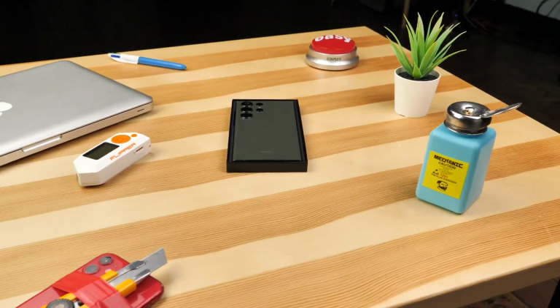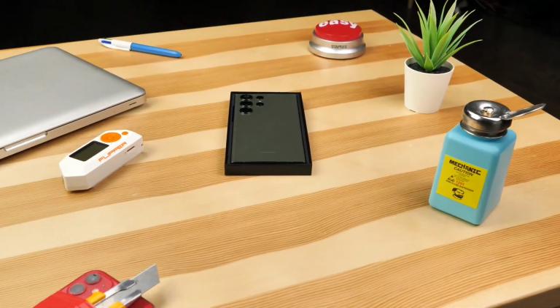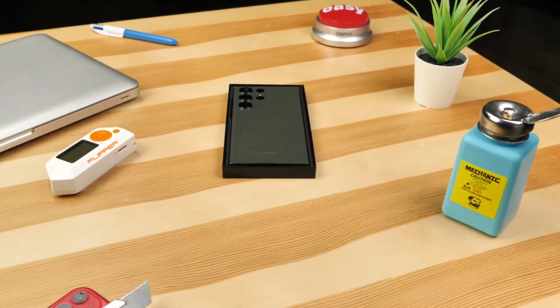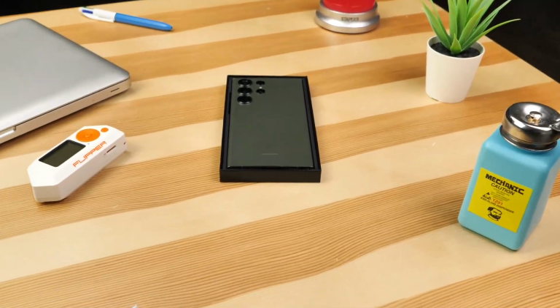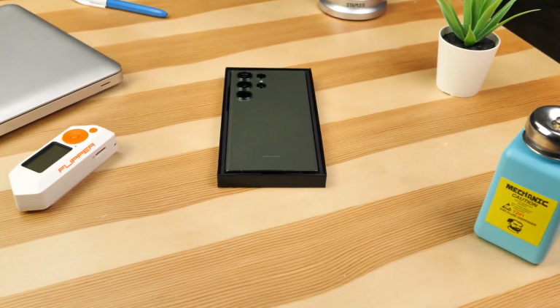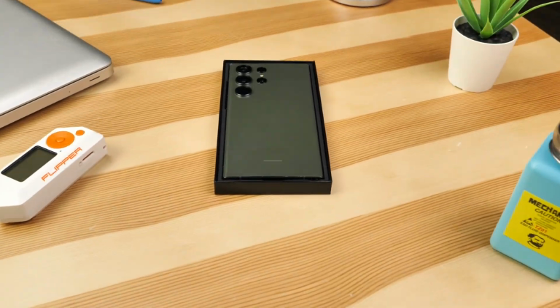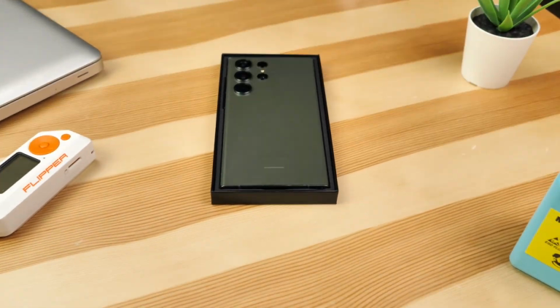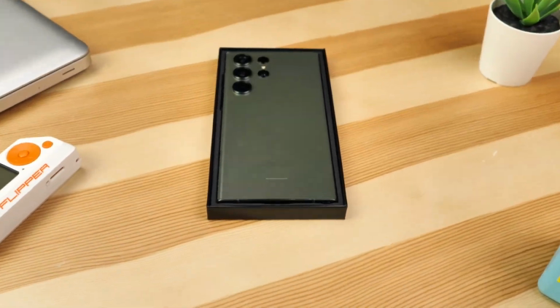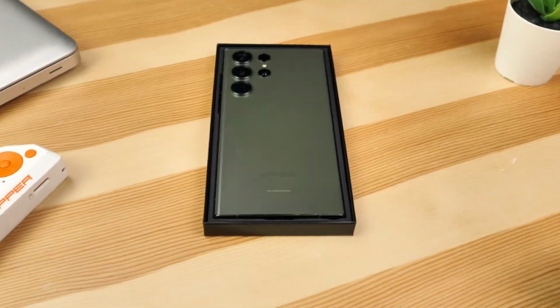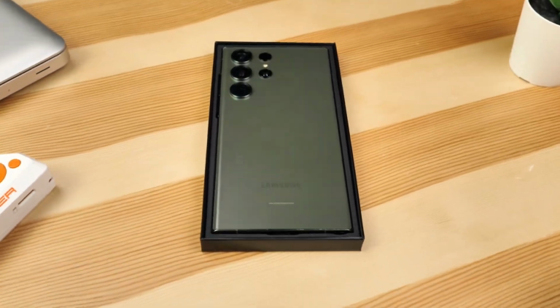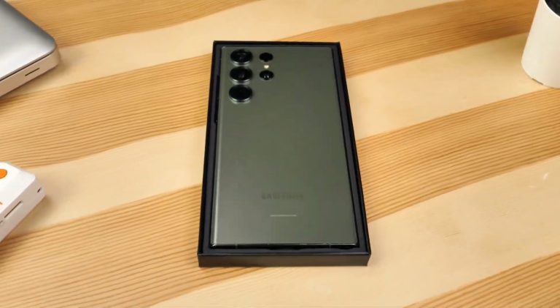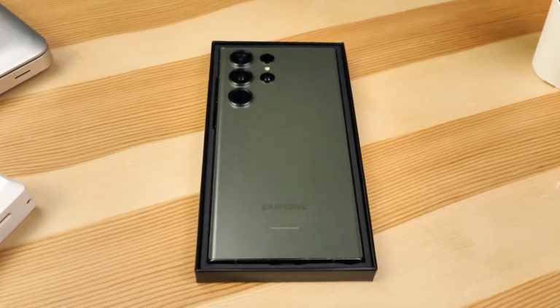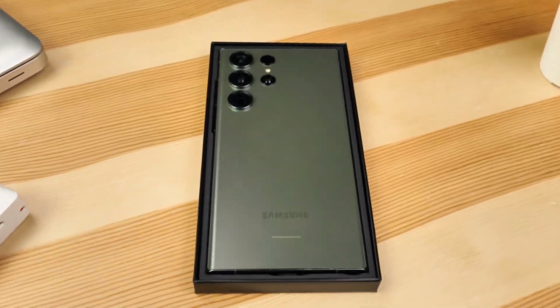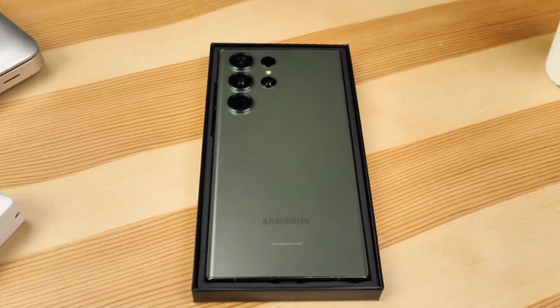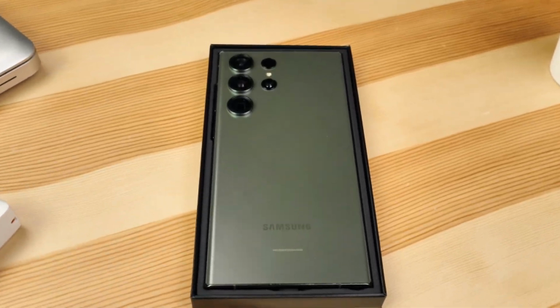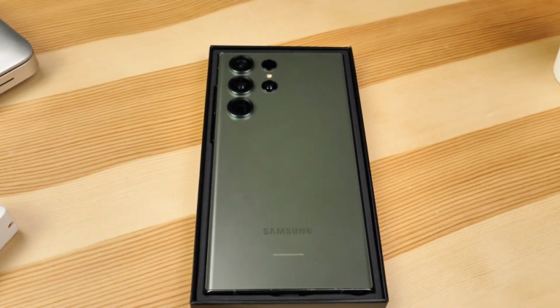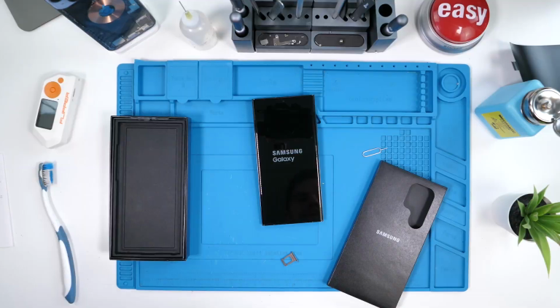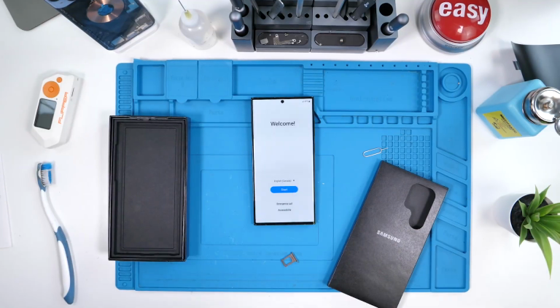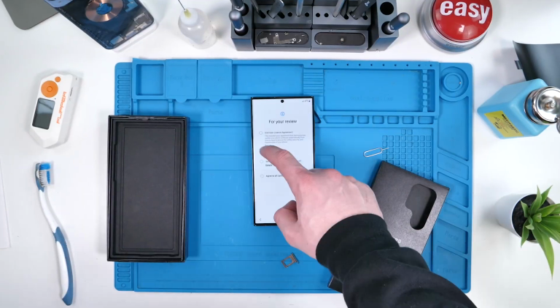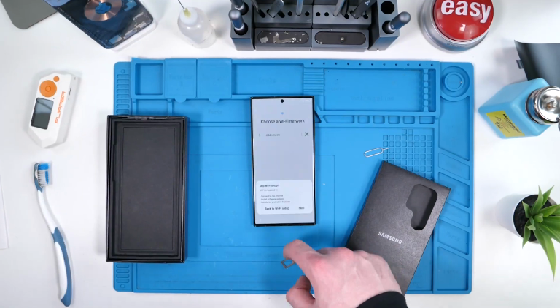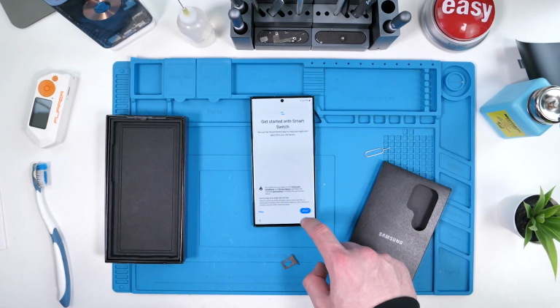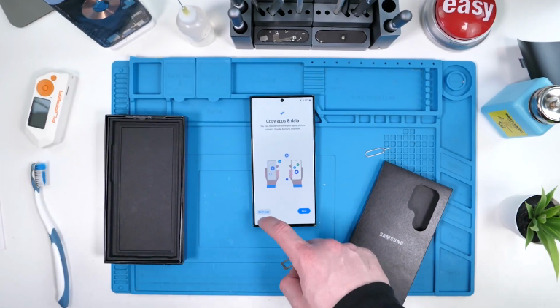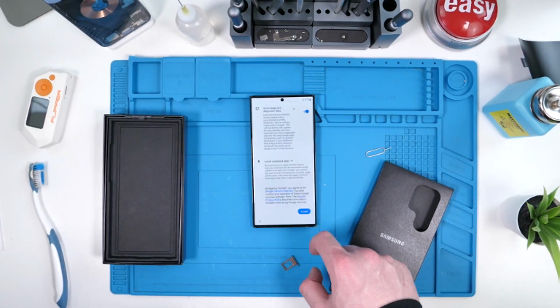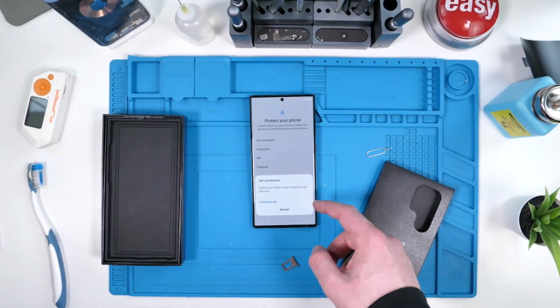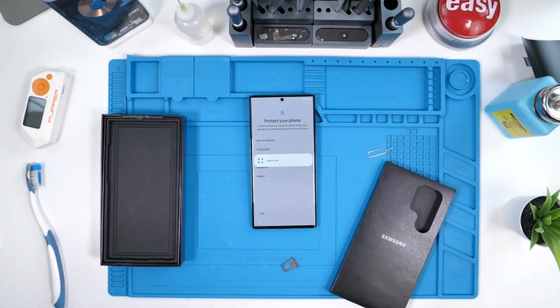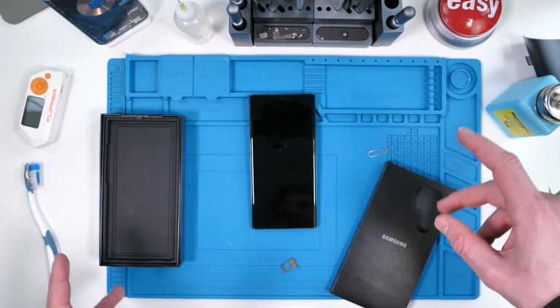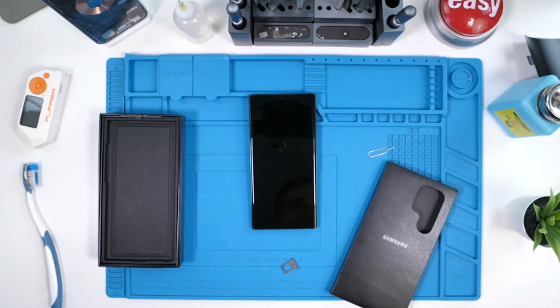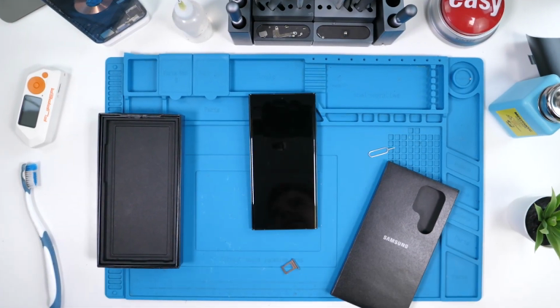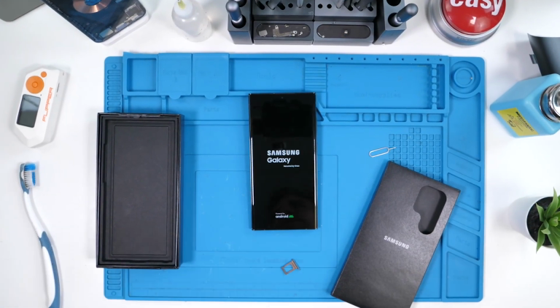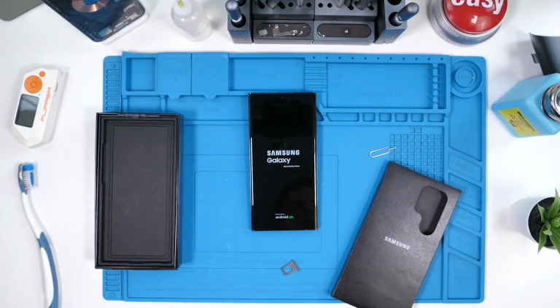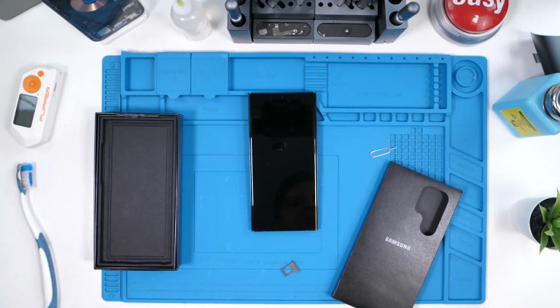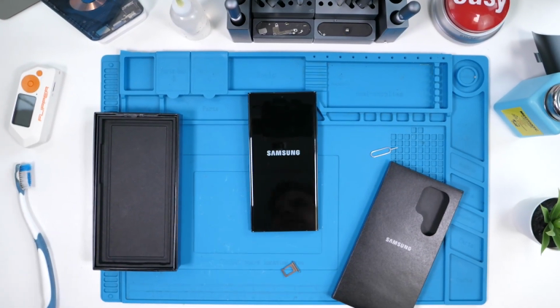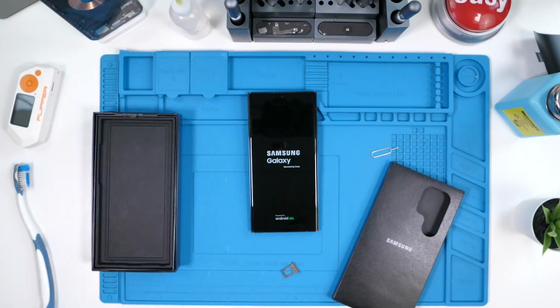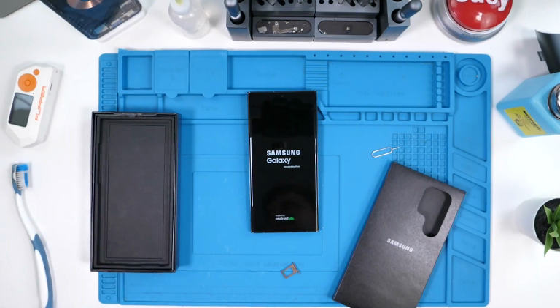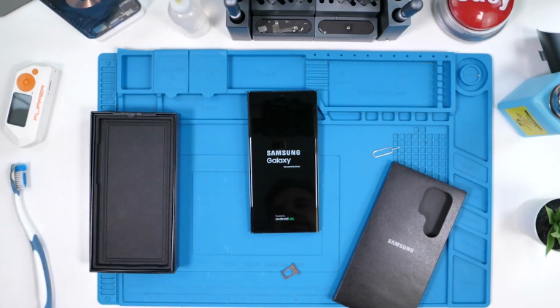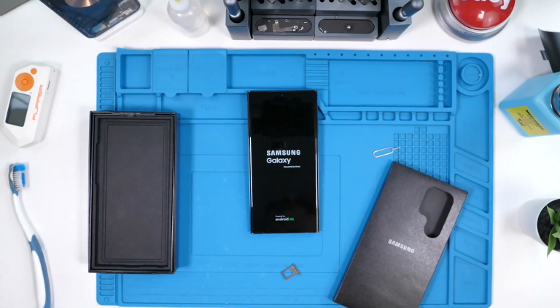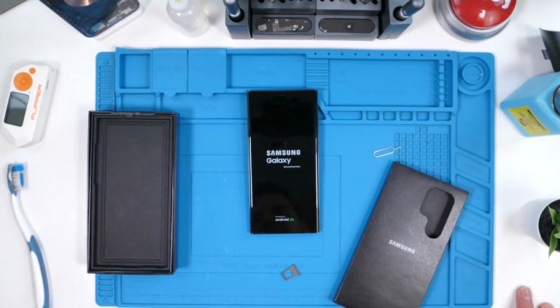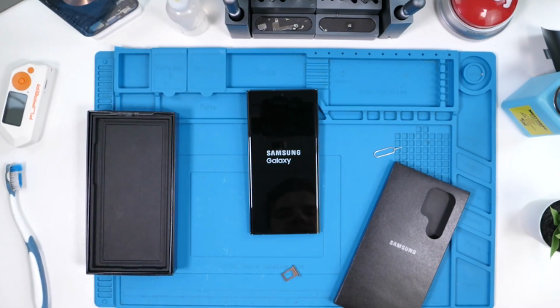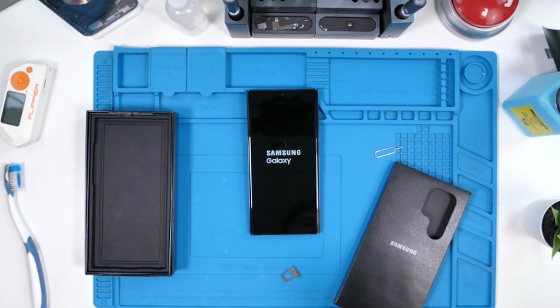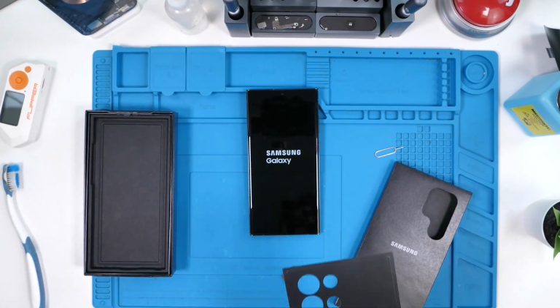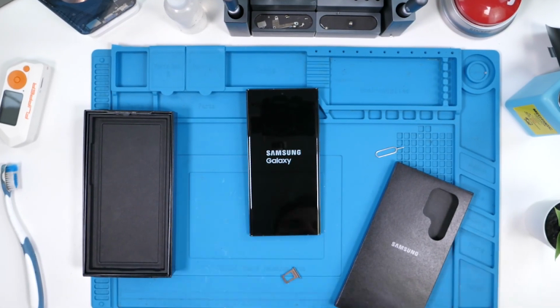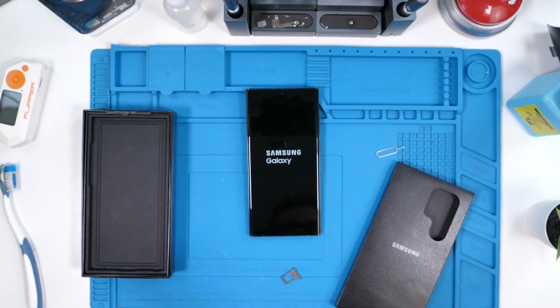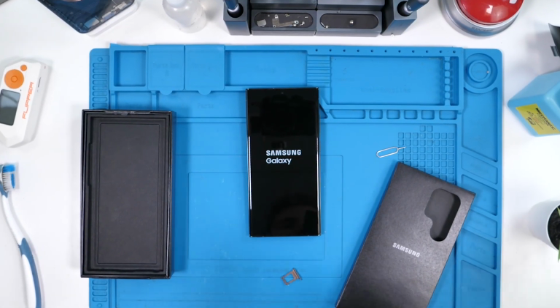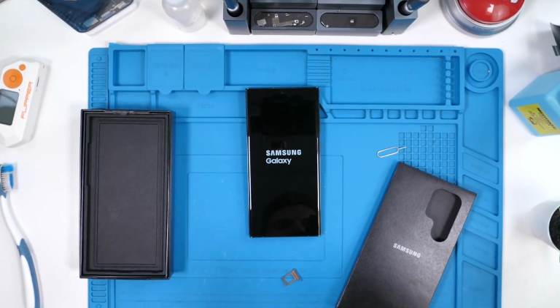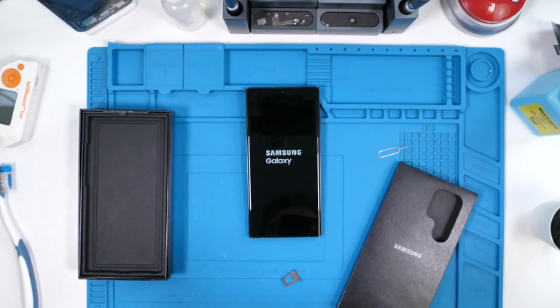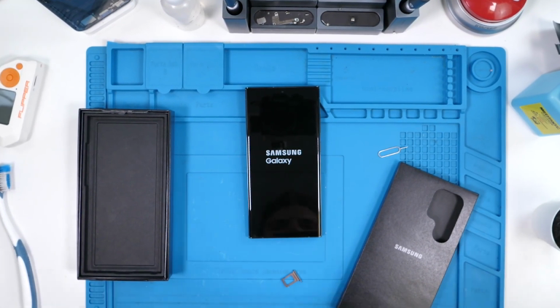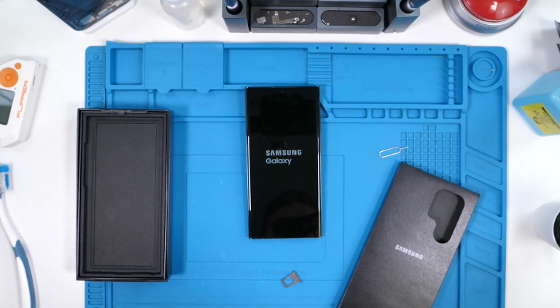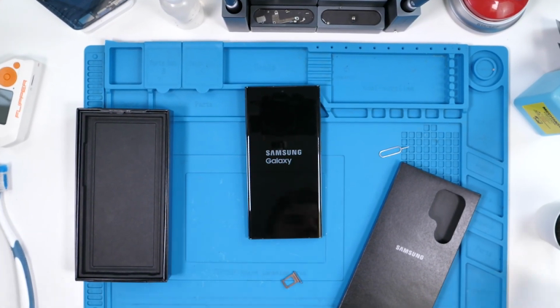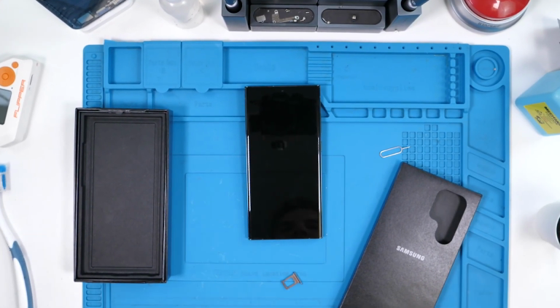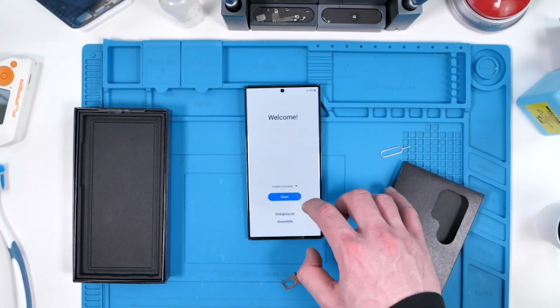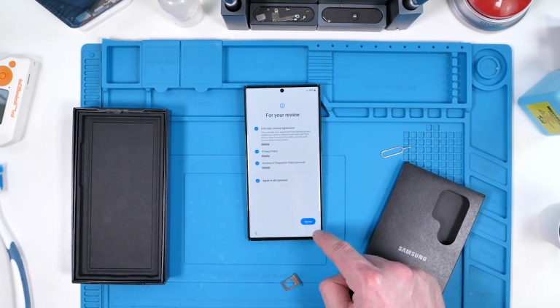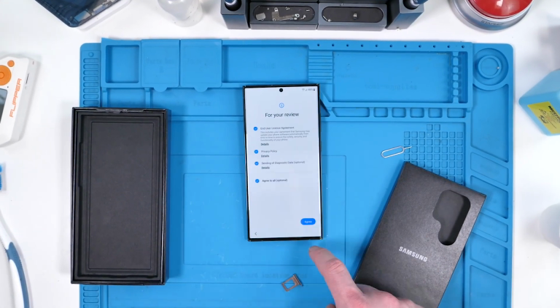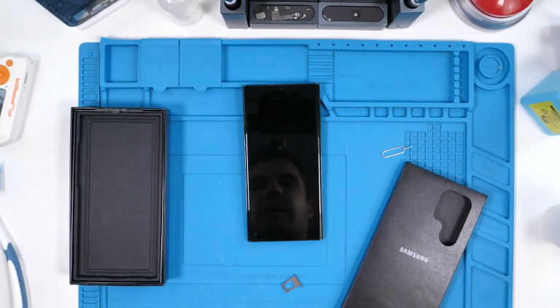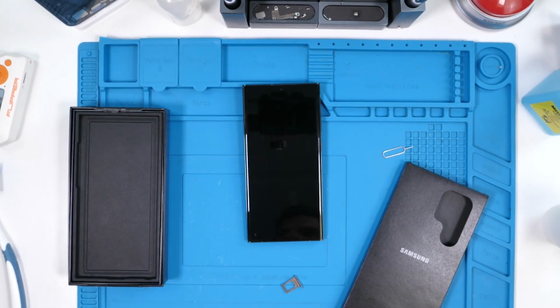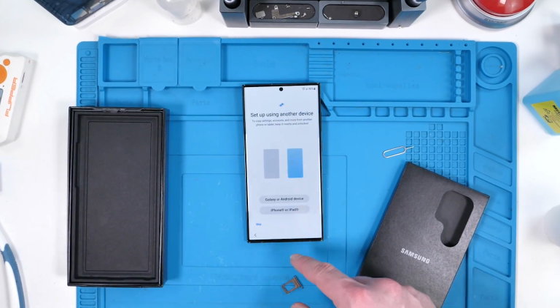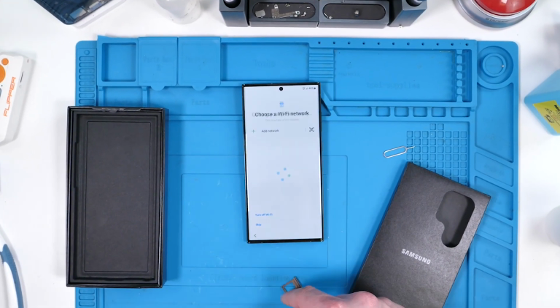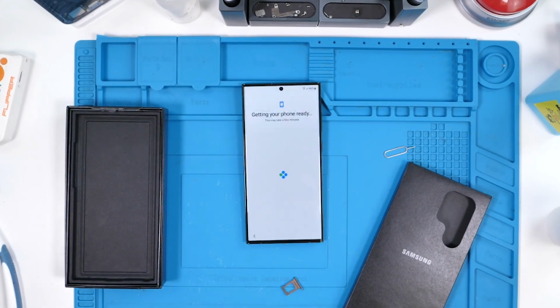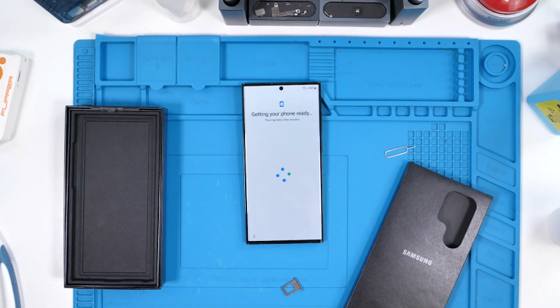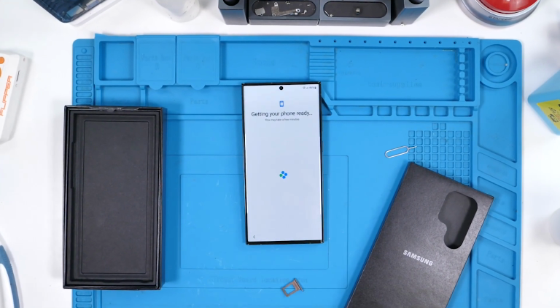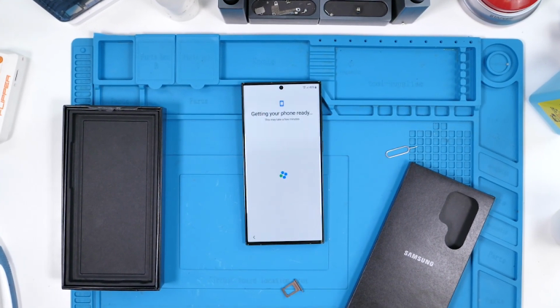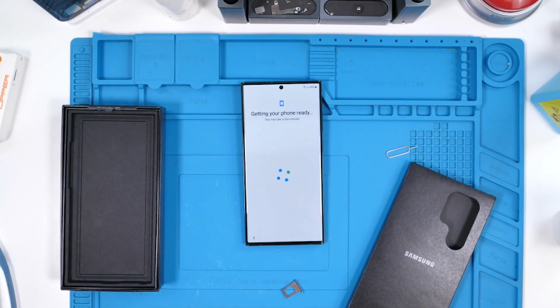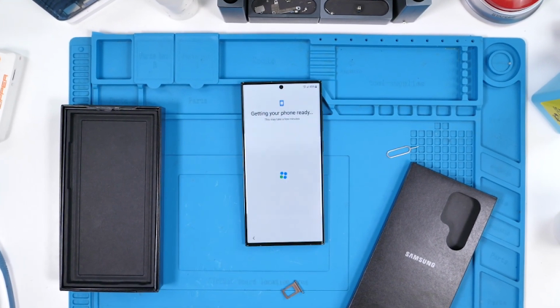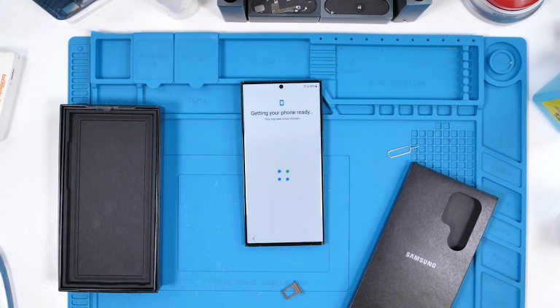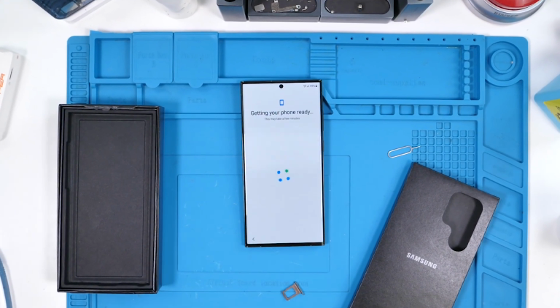Now we're going to go ahead and turn the phone on. The phone turned on — it took a while to set up and it was kind of laggy, but probably nothing to worry about.